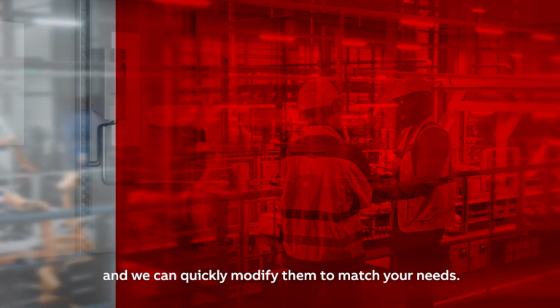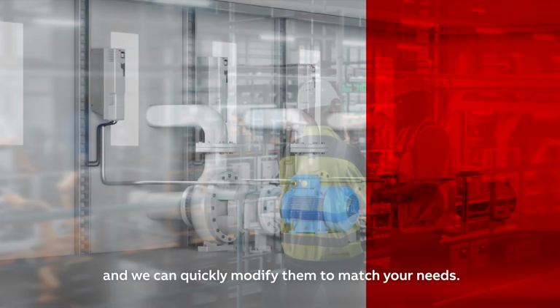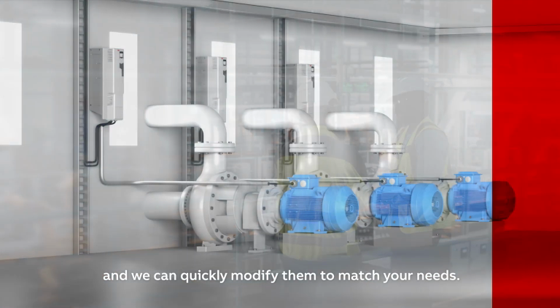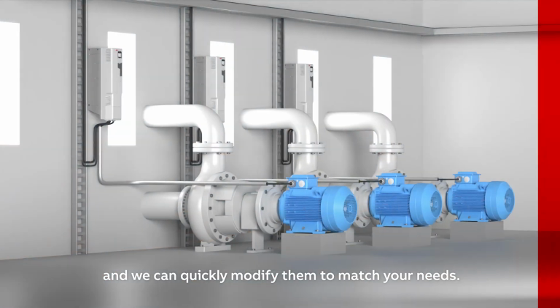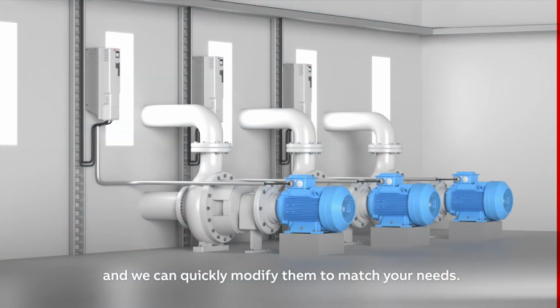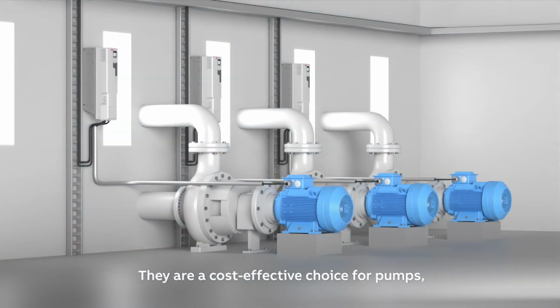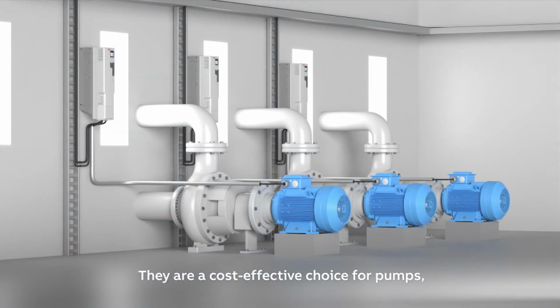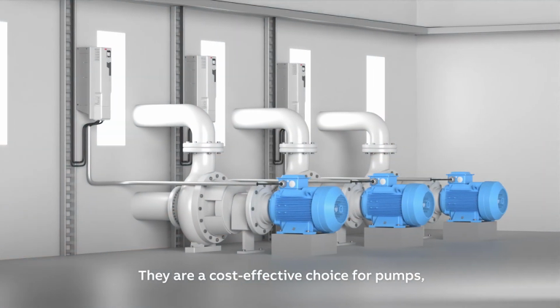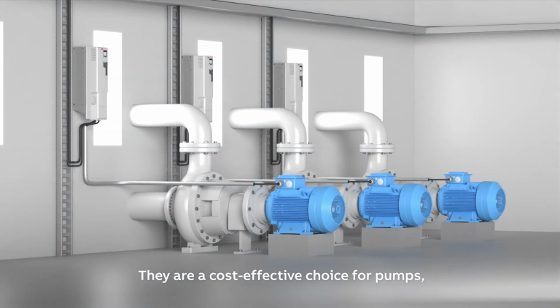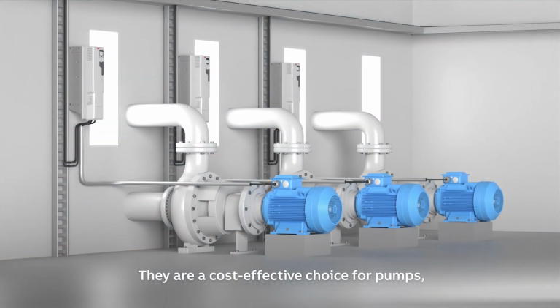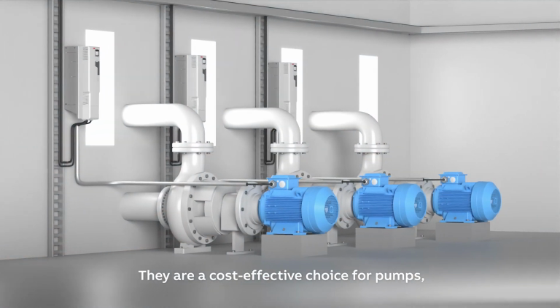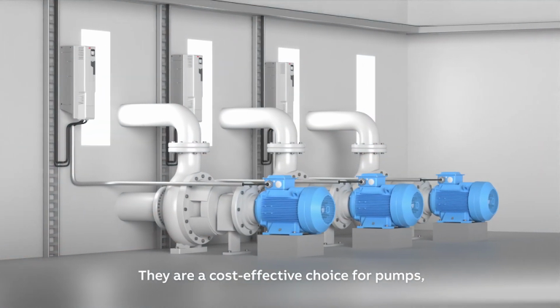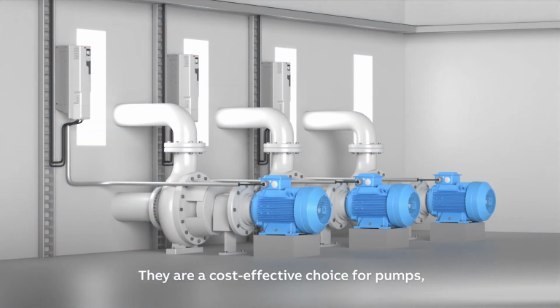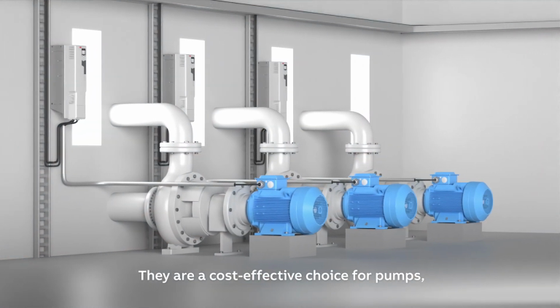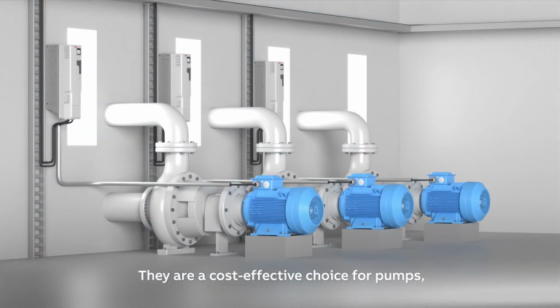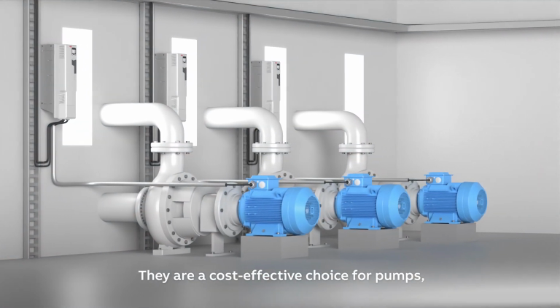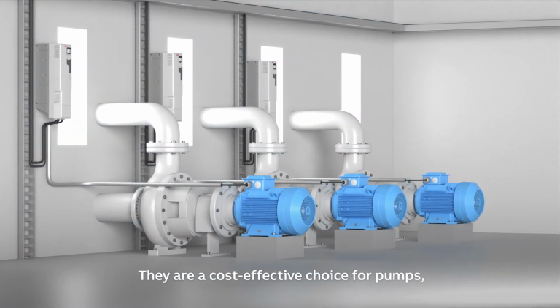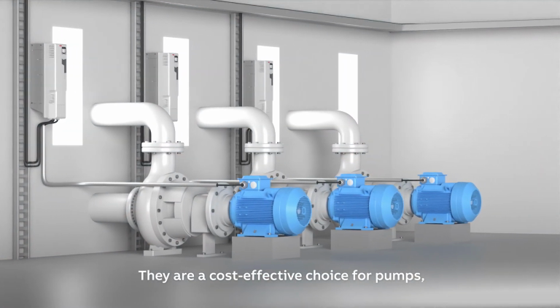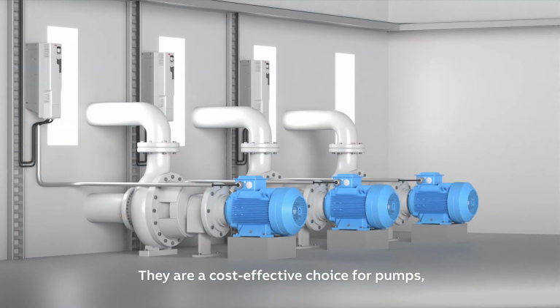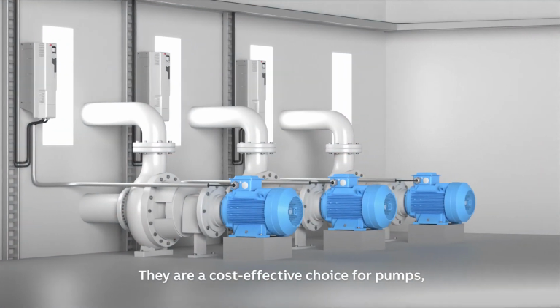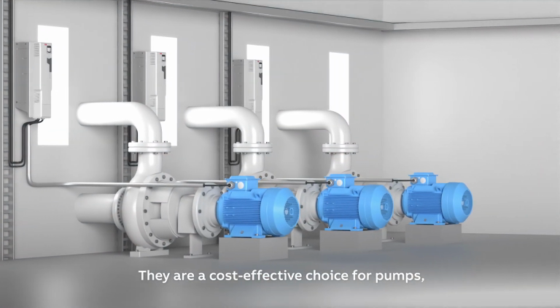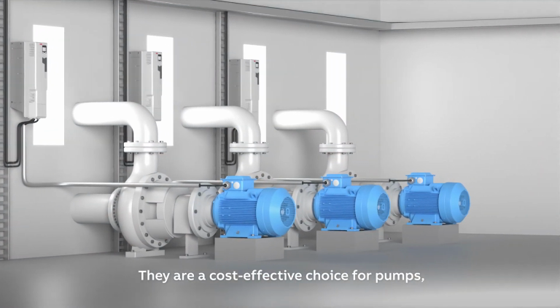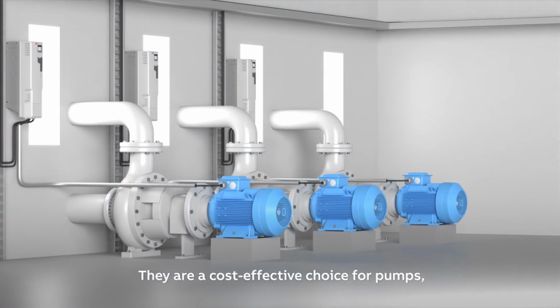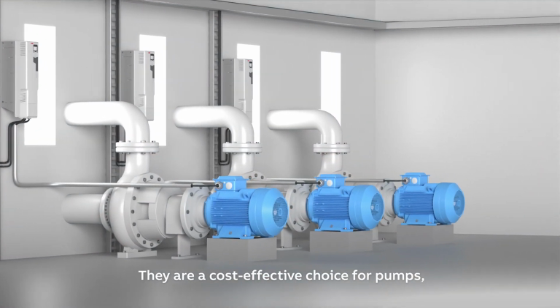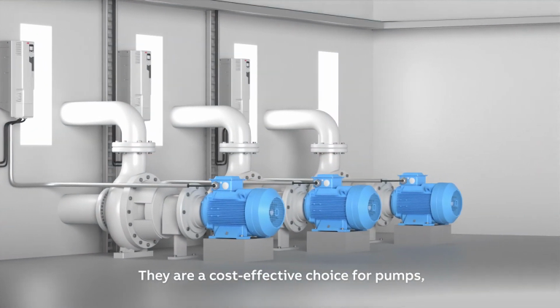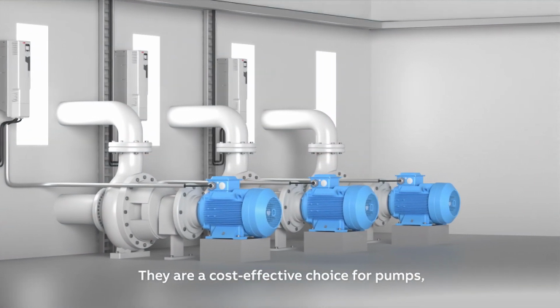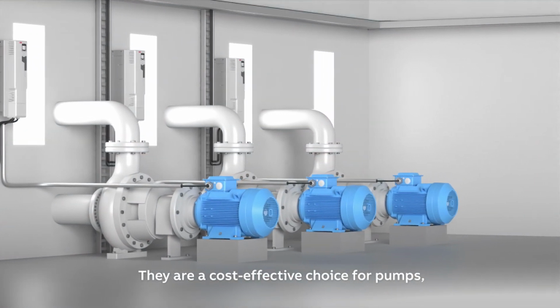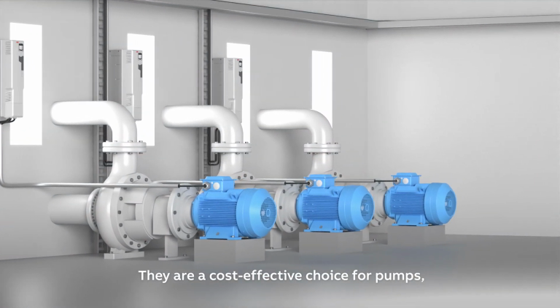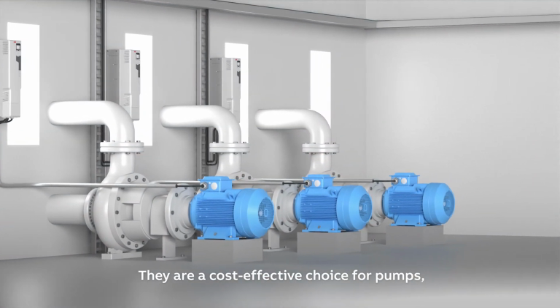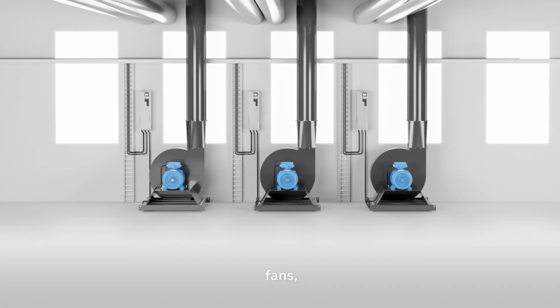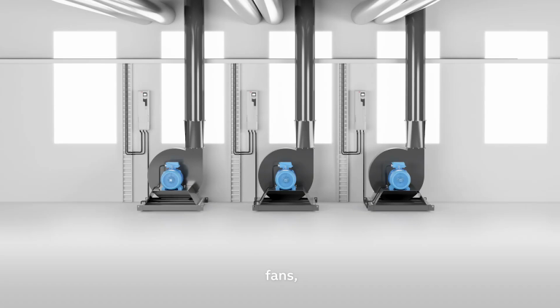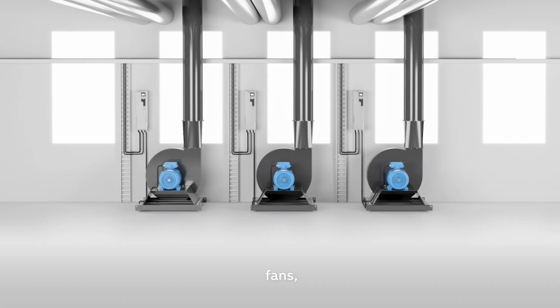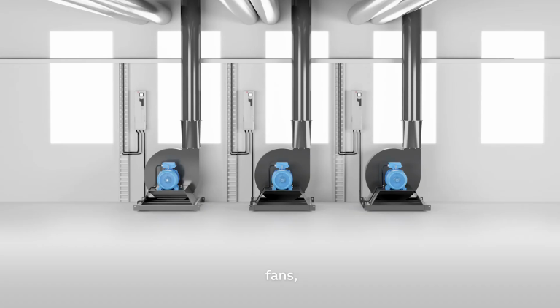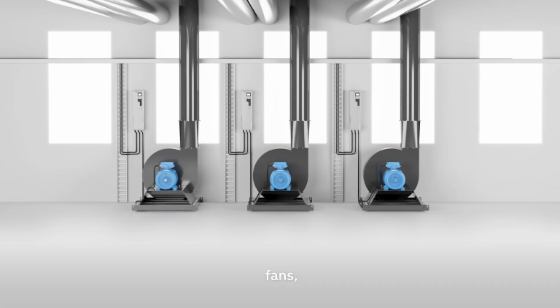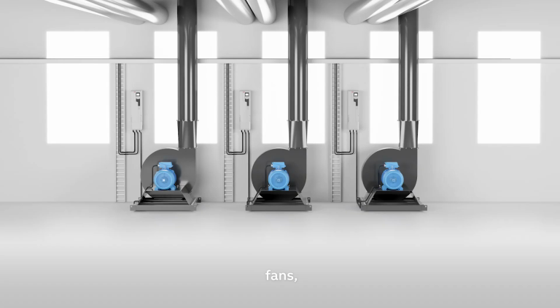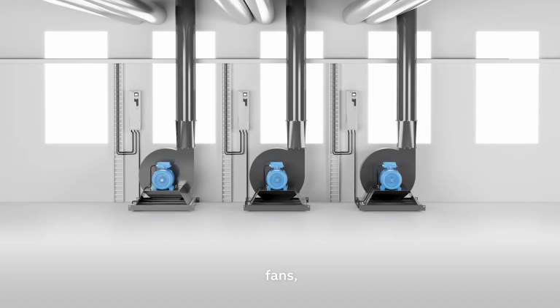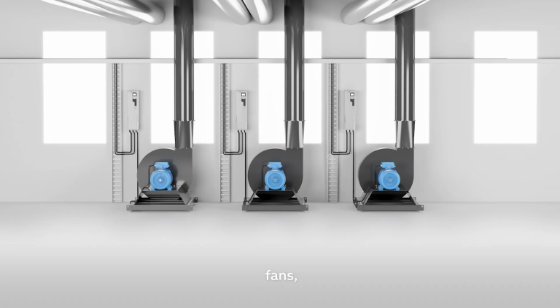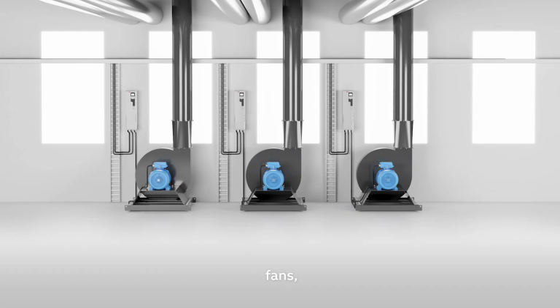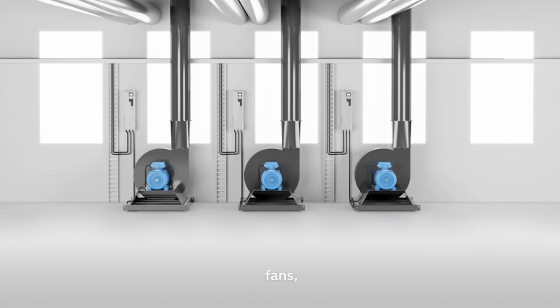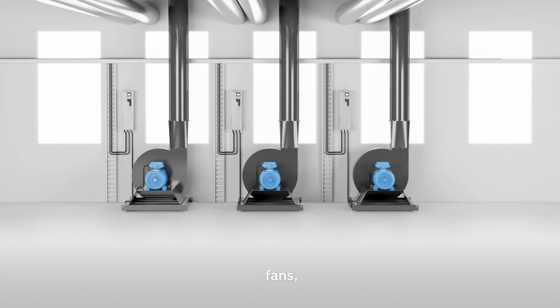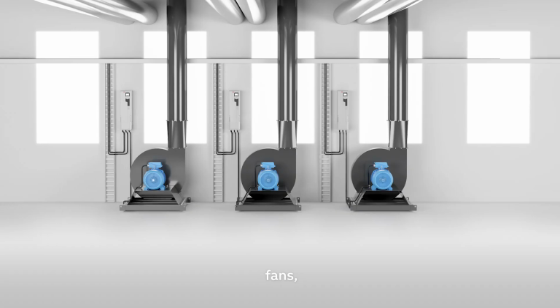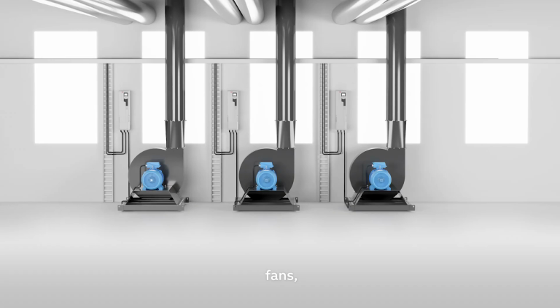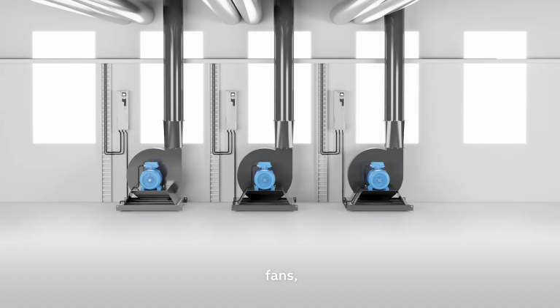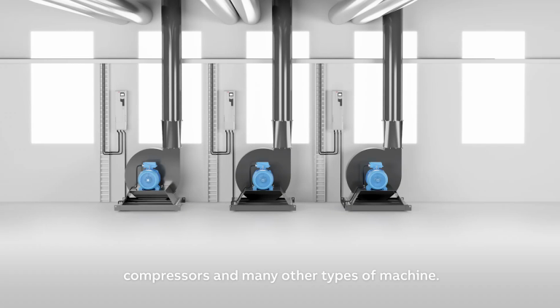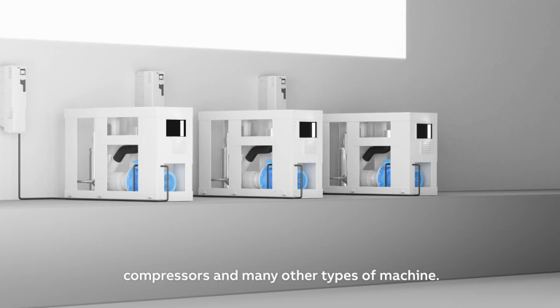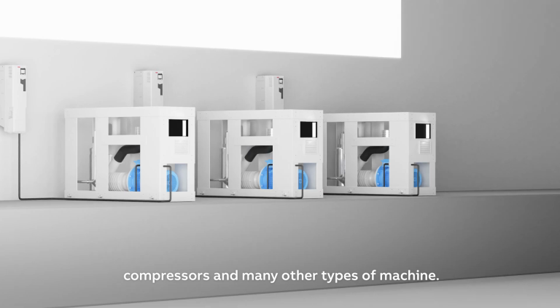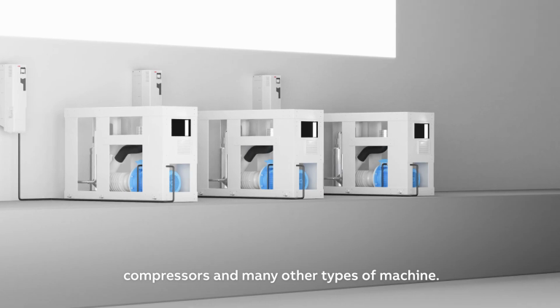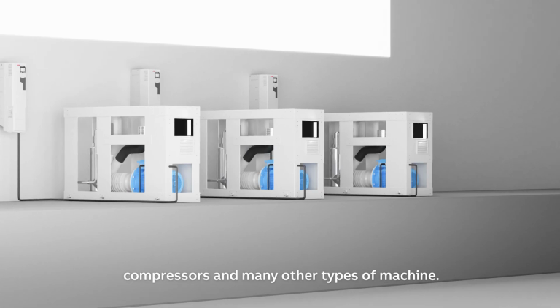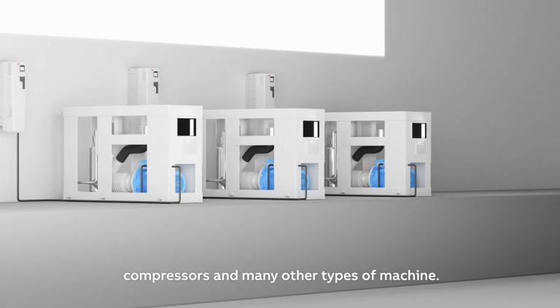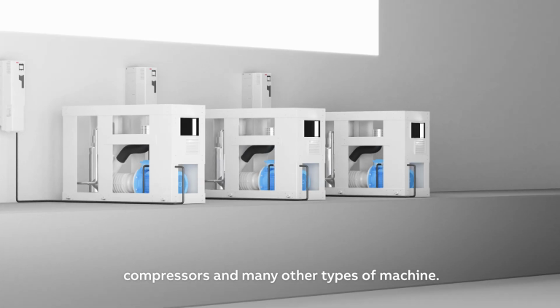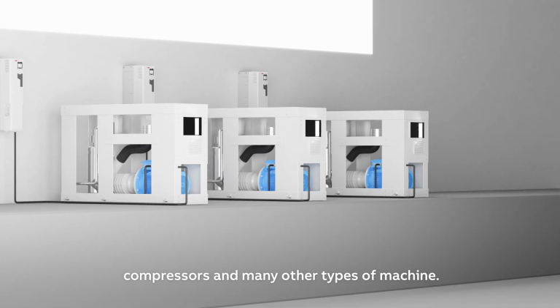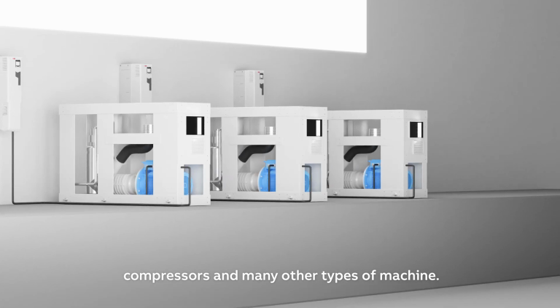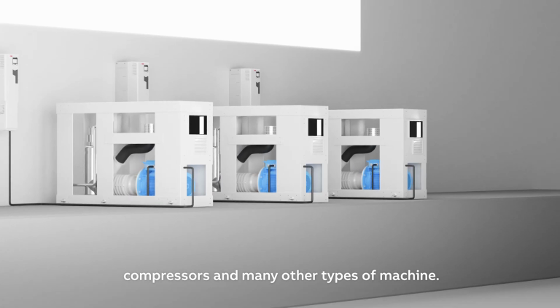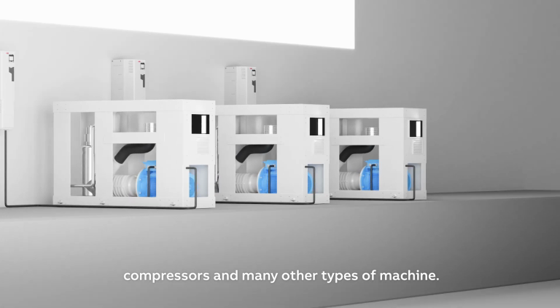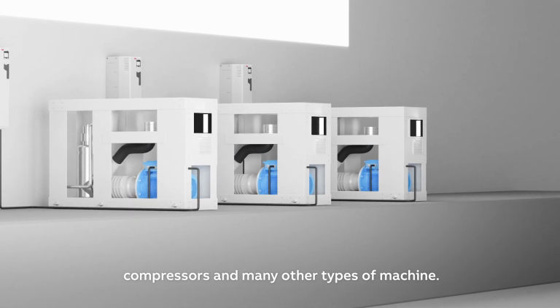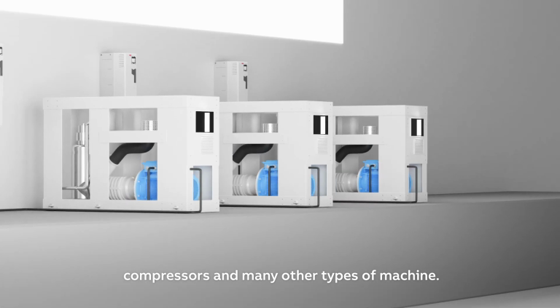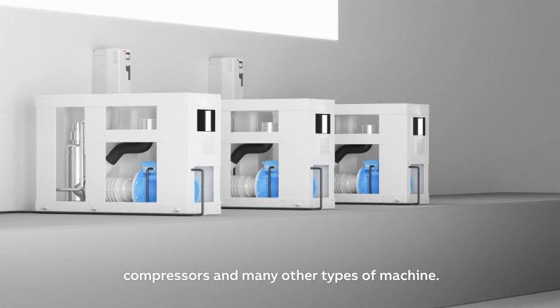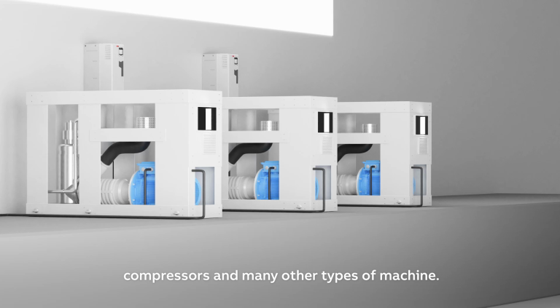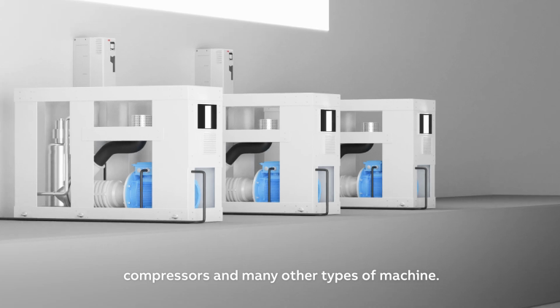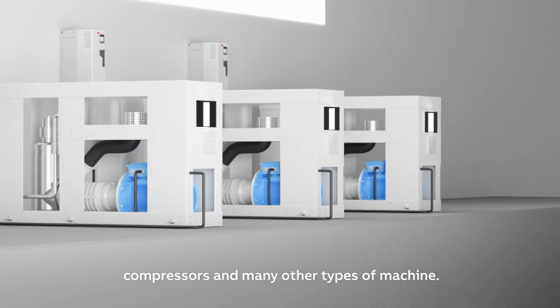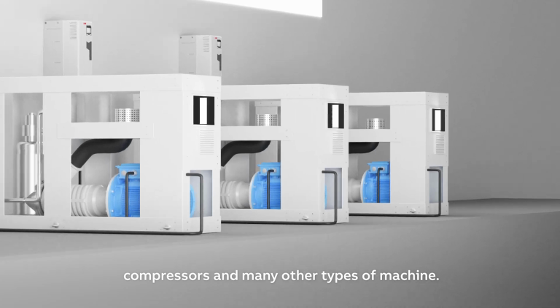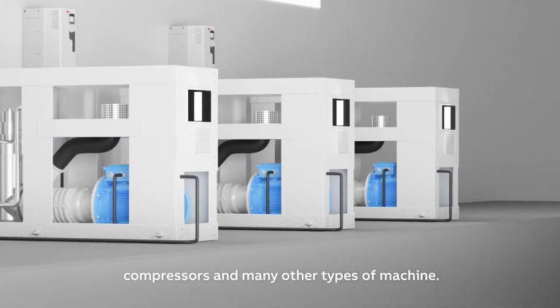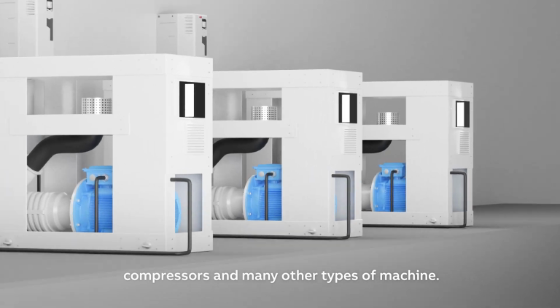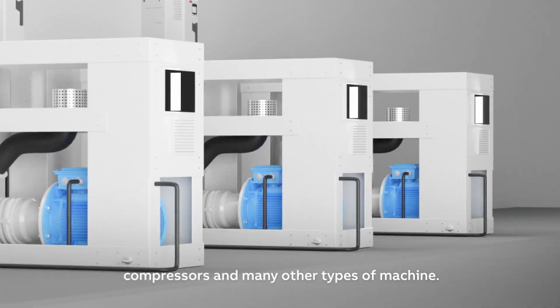They are a cost-effective choice for pumps, fans, compressors and many other types of machine.